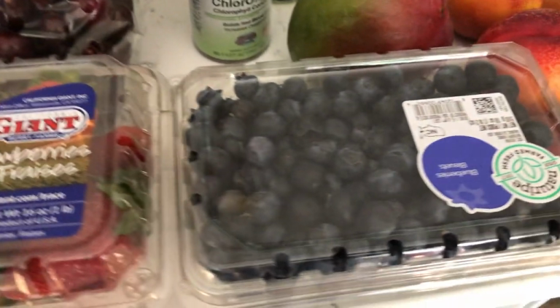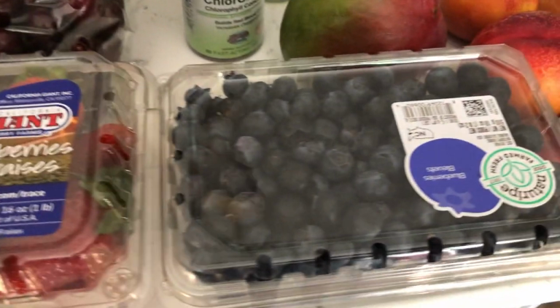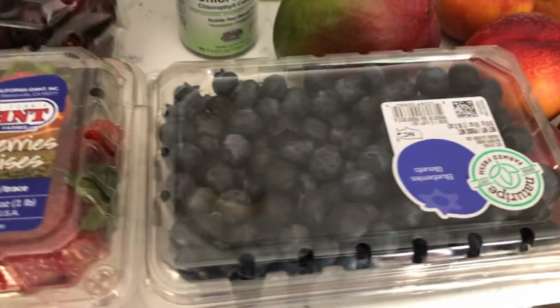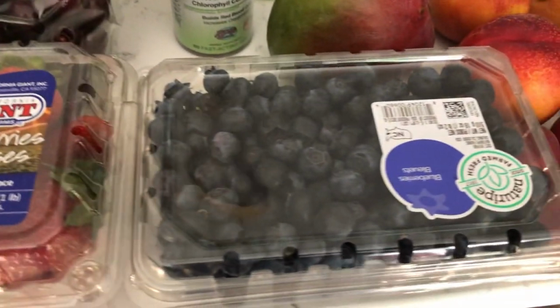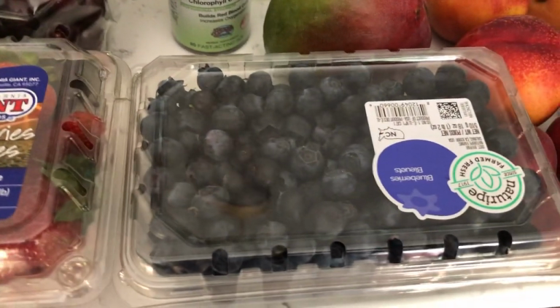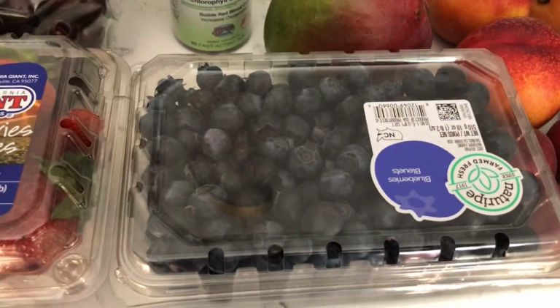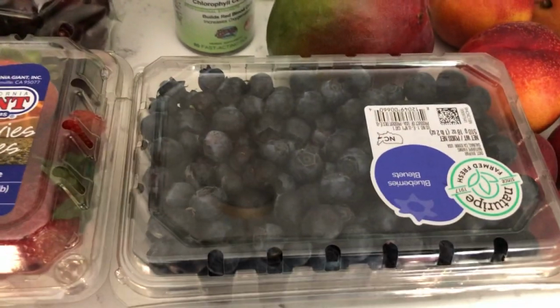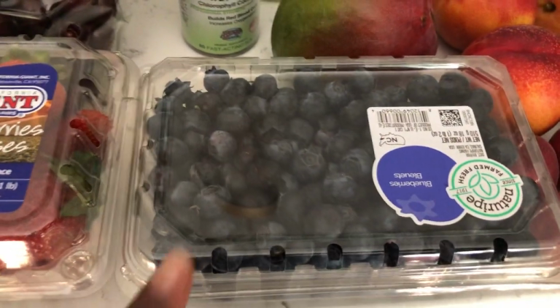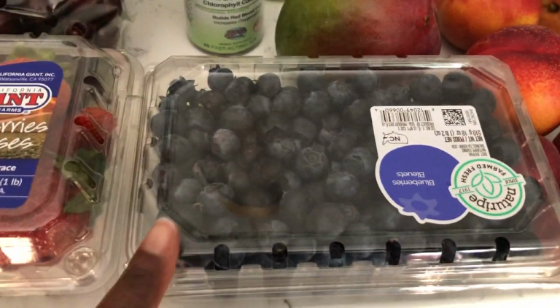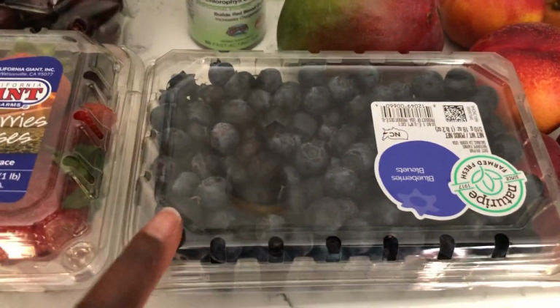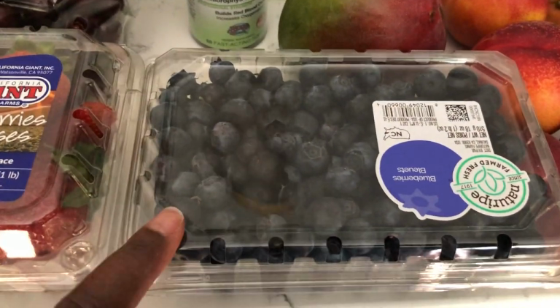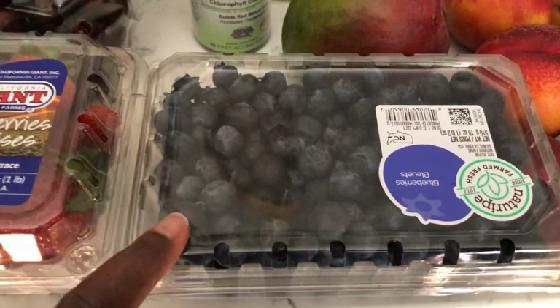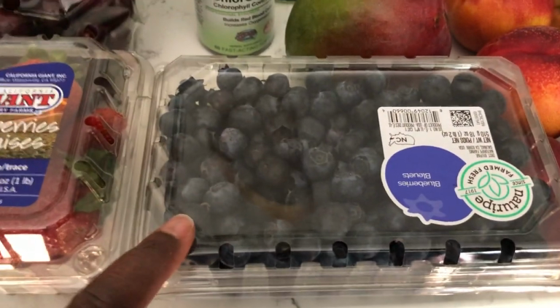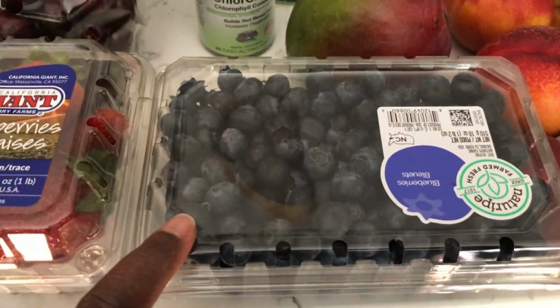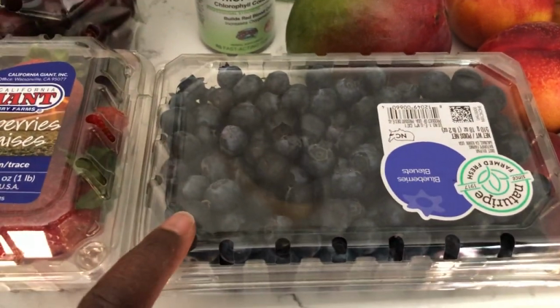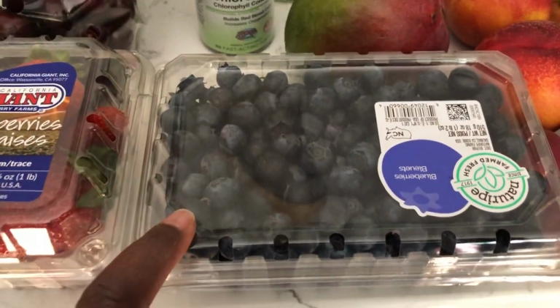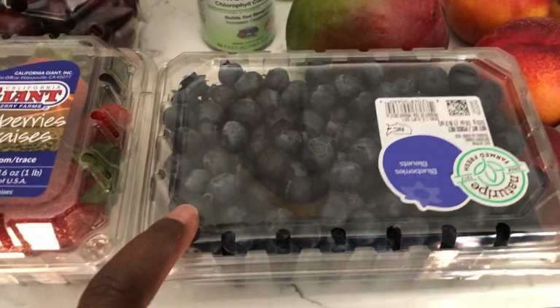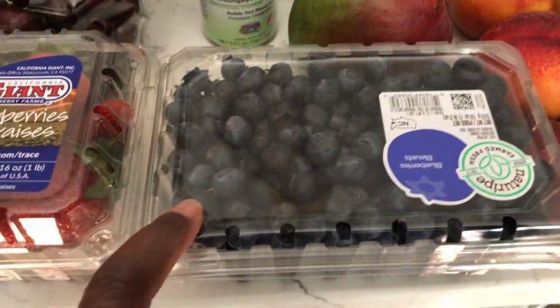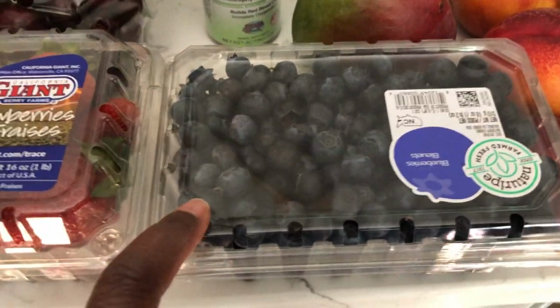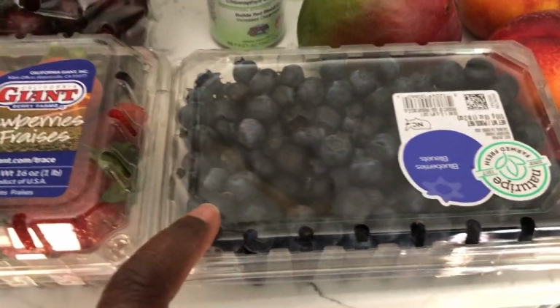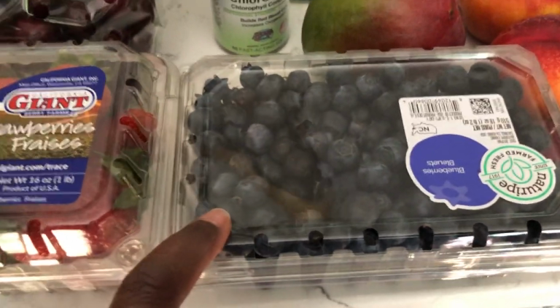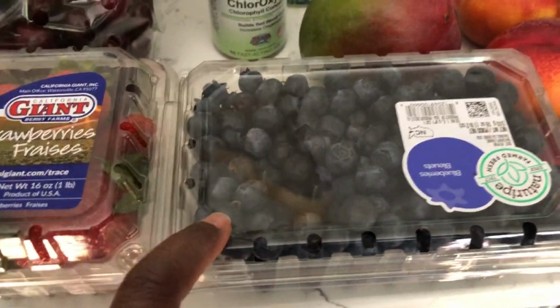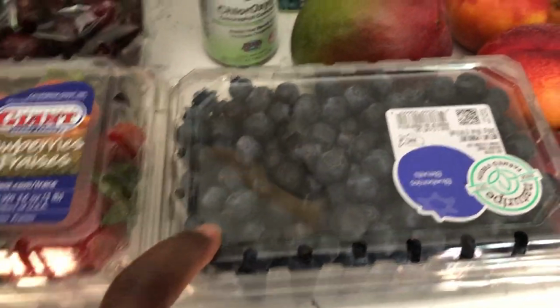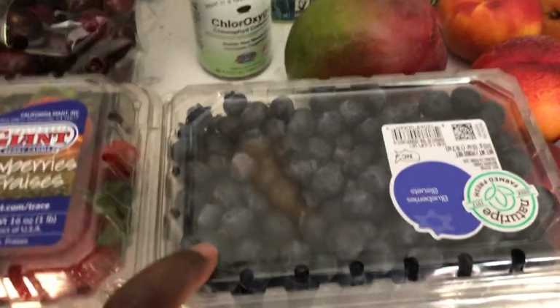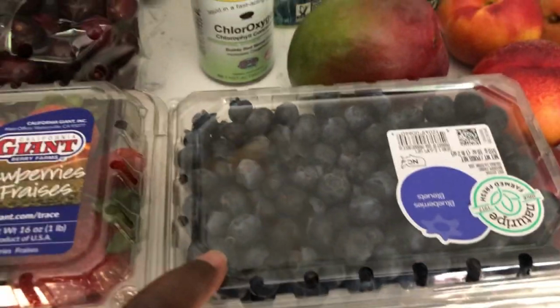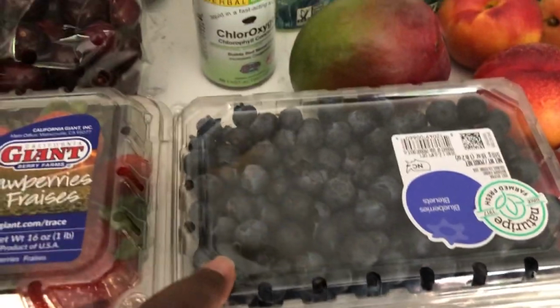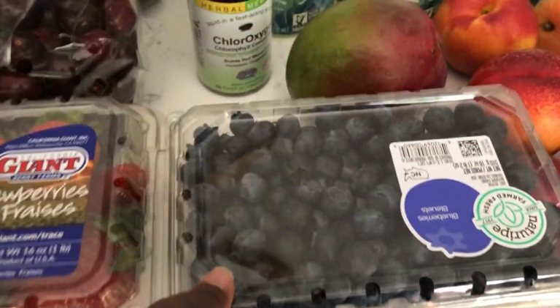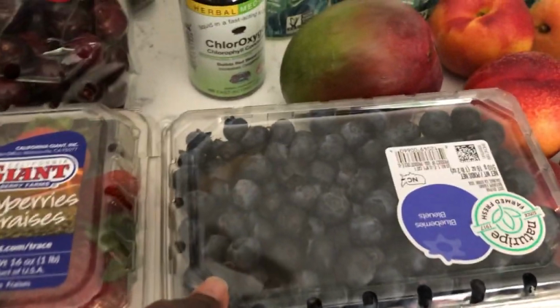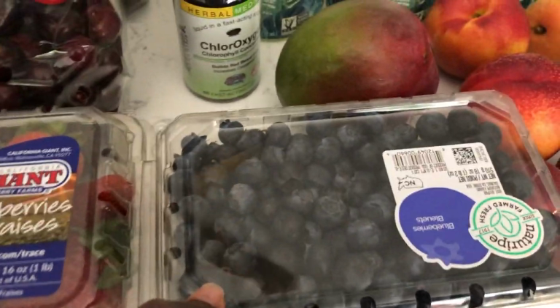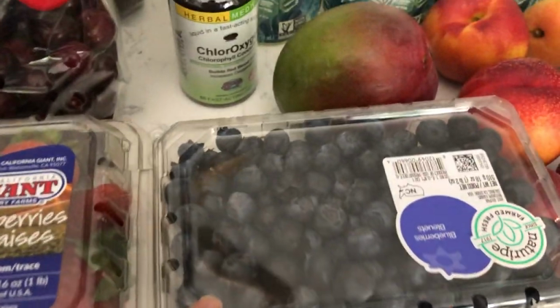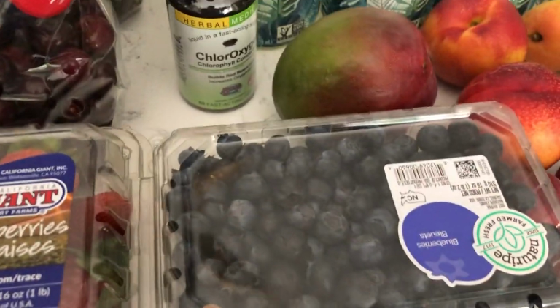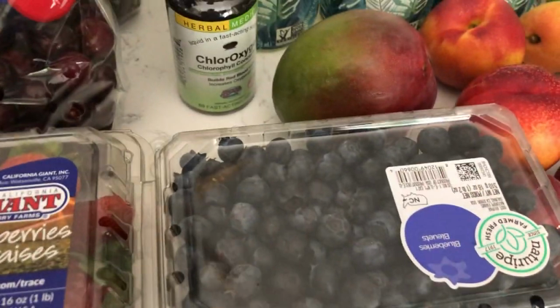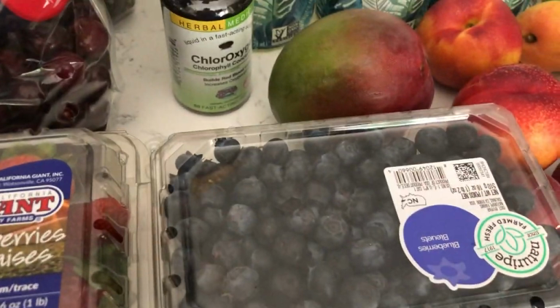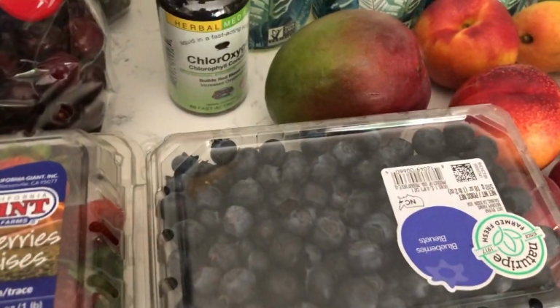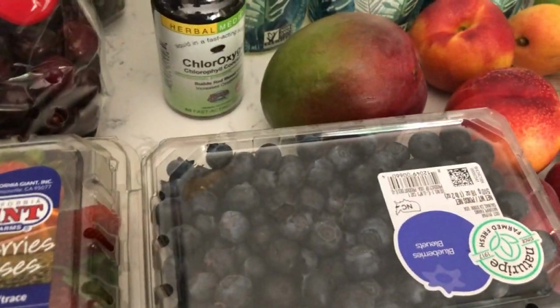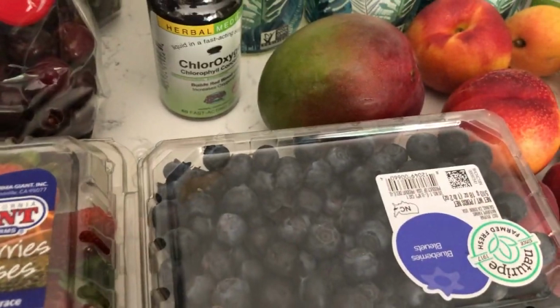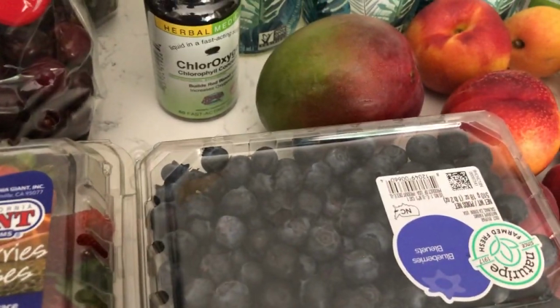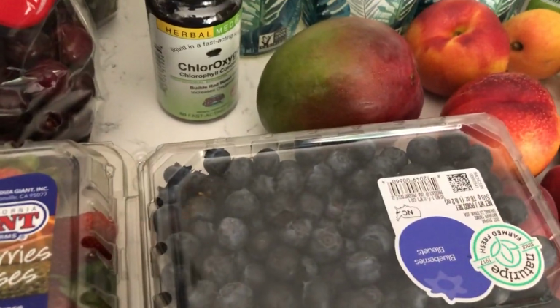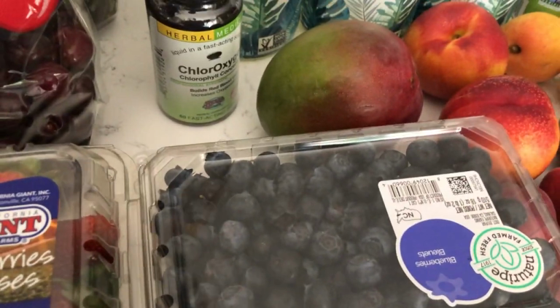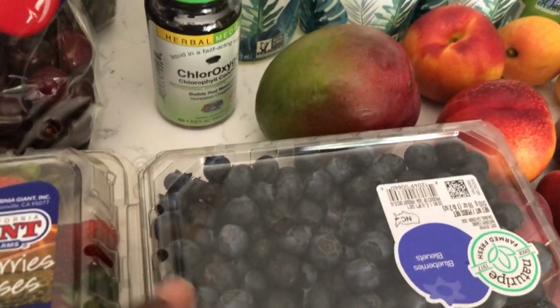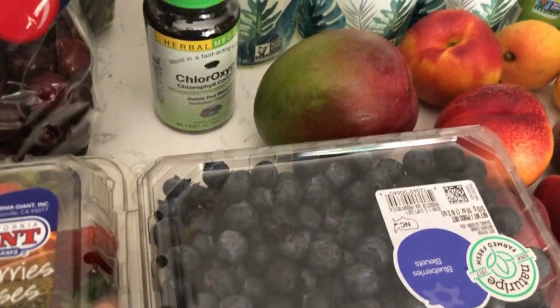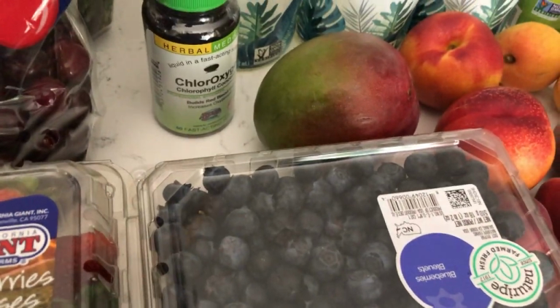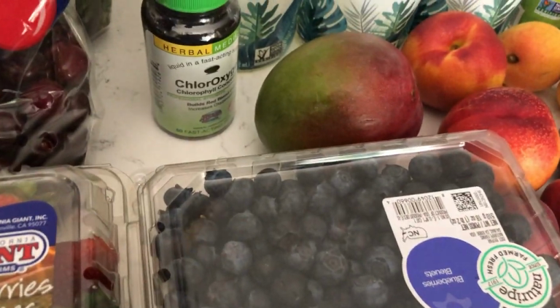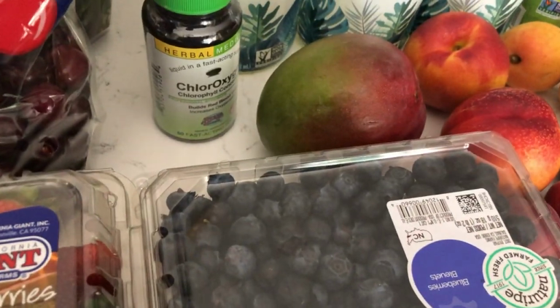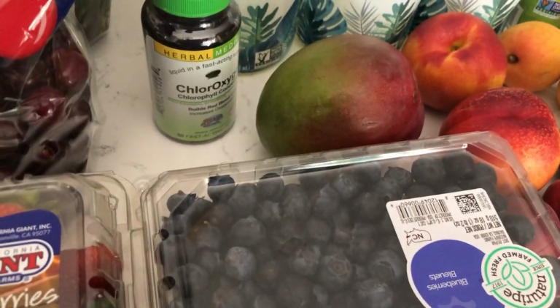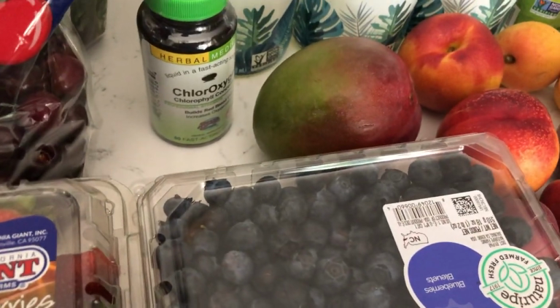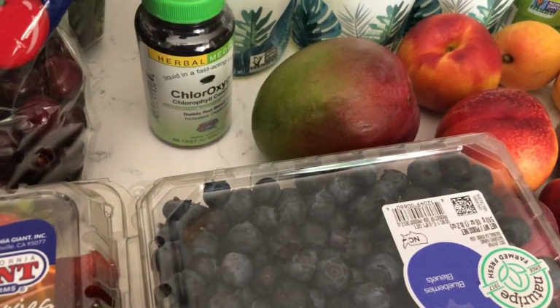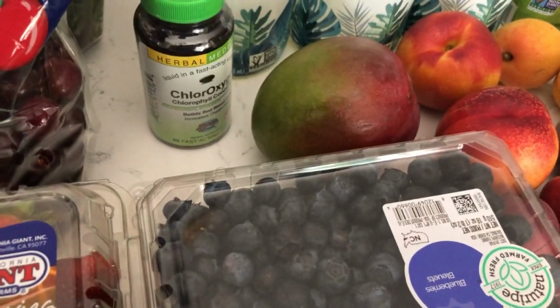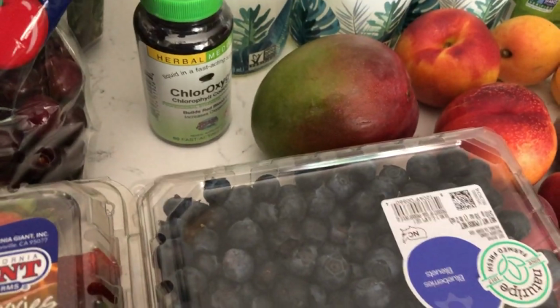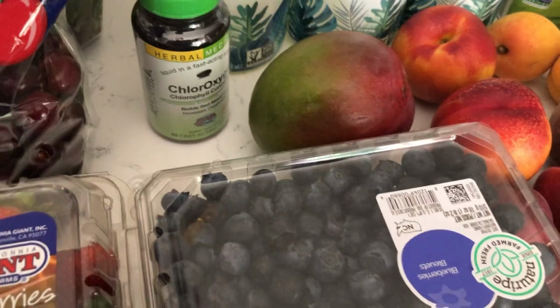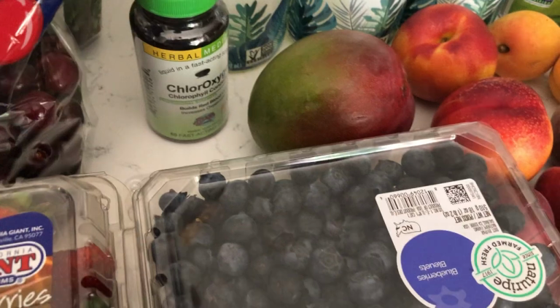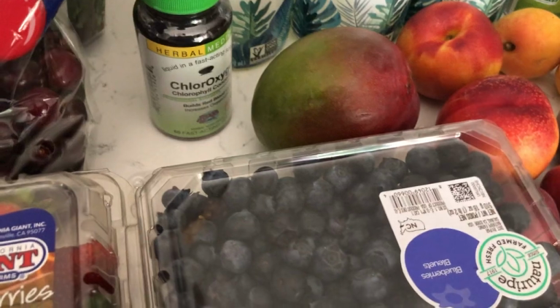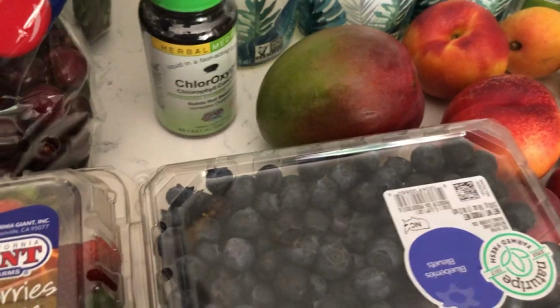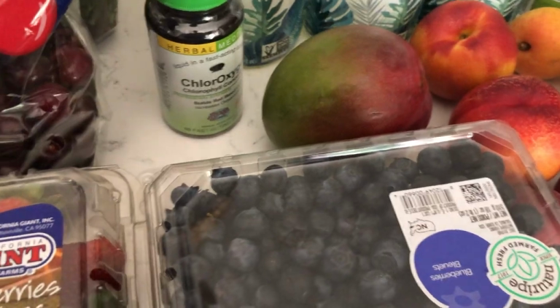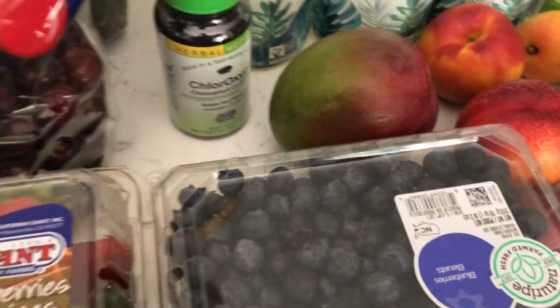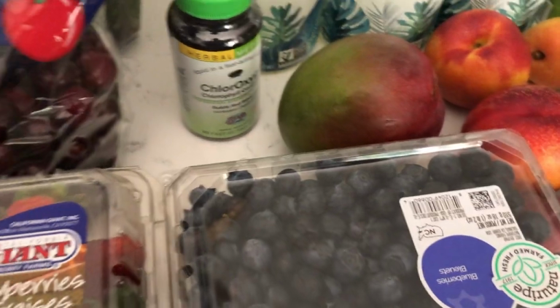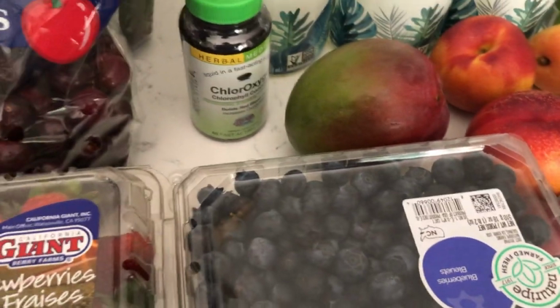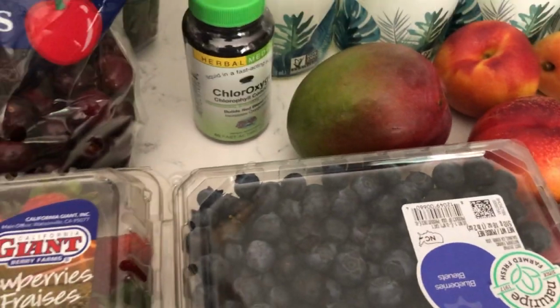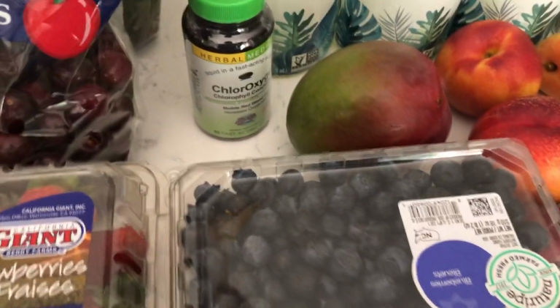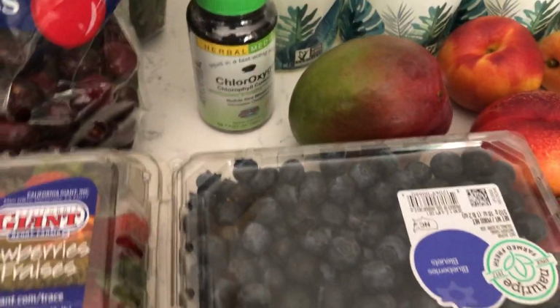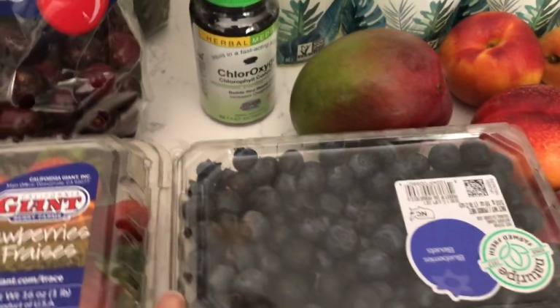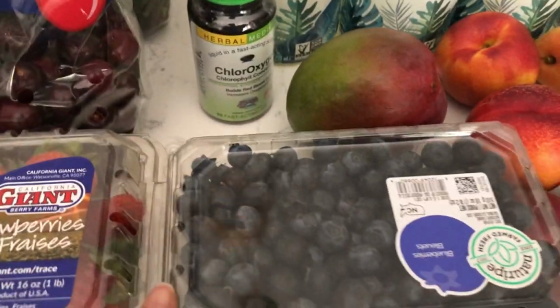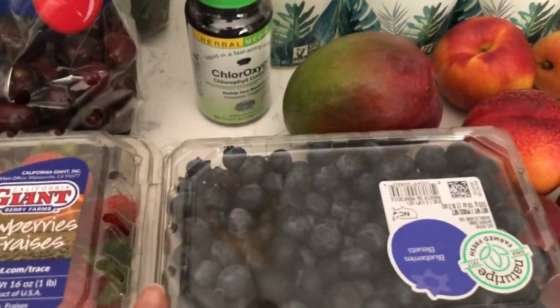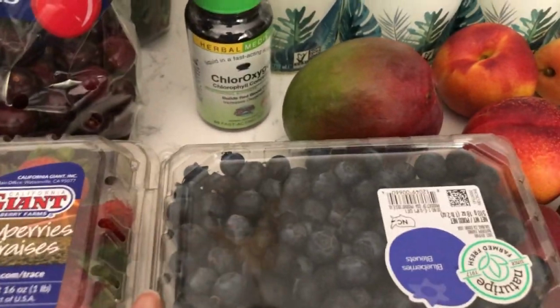I've got some blueberries — love blueberries. I think today my big meal of the day is going to be a big fruit bowl.